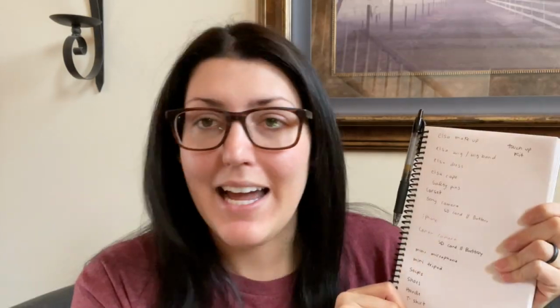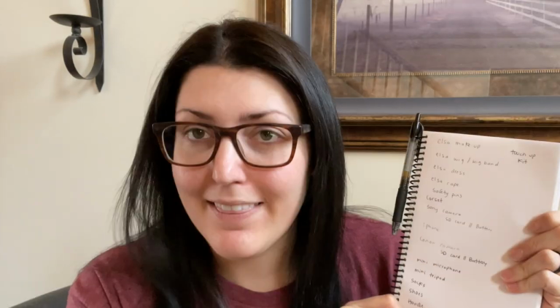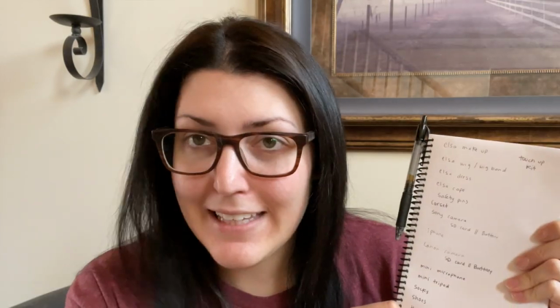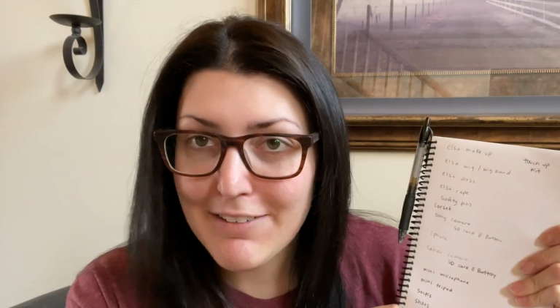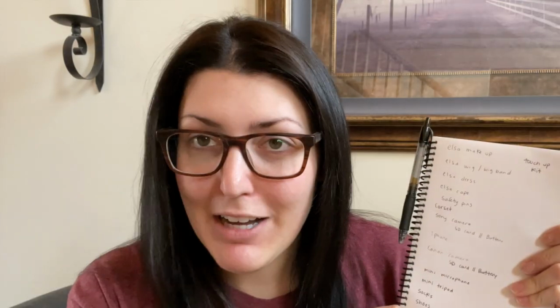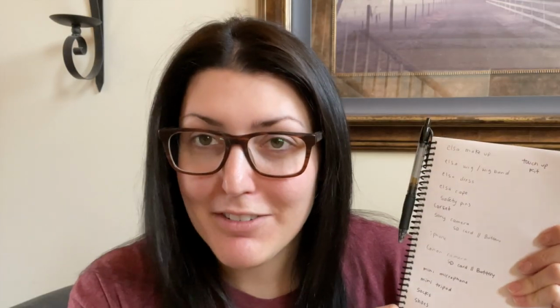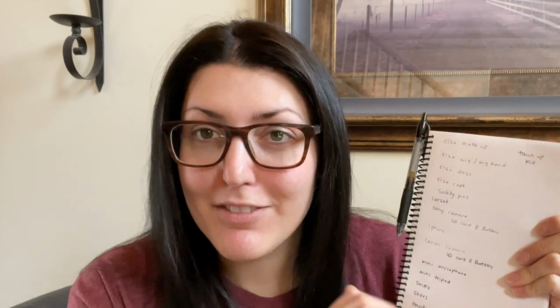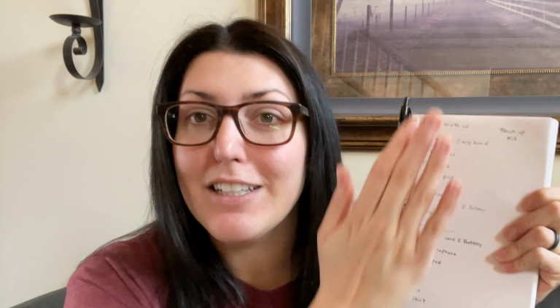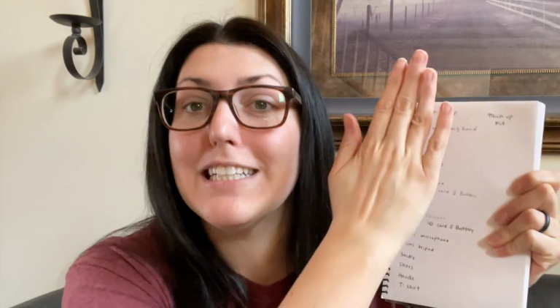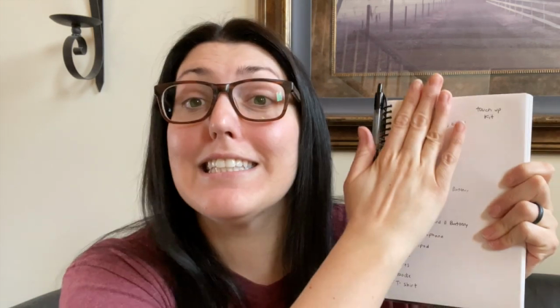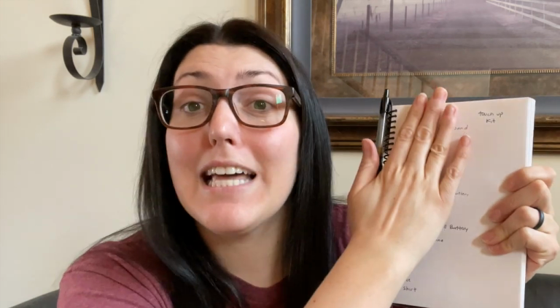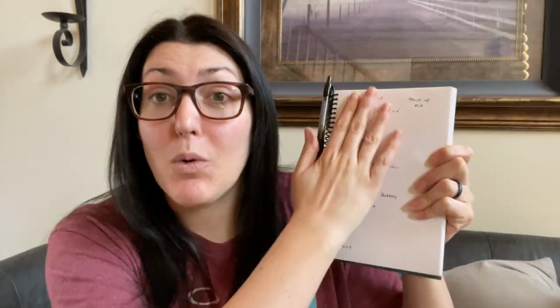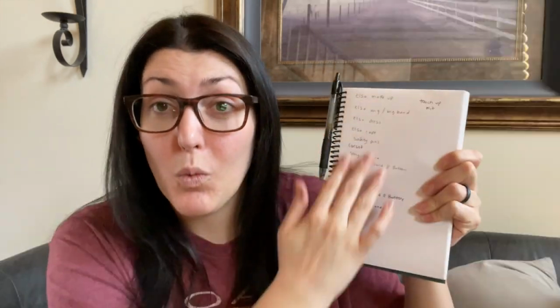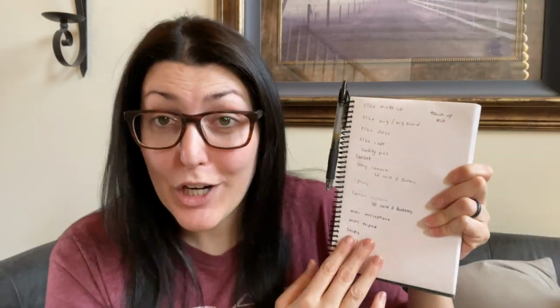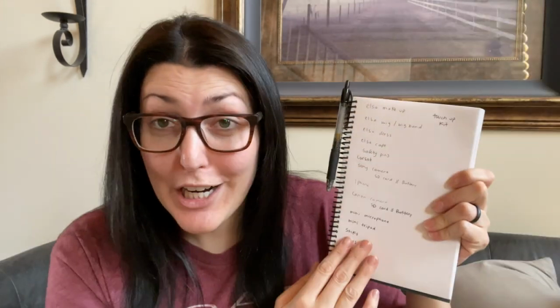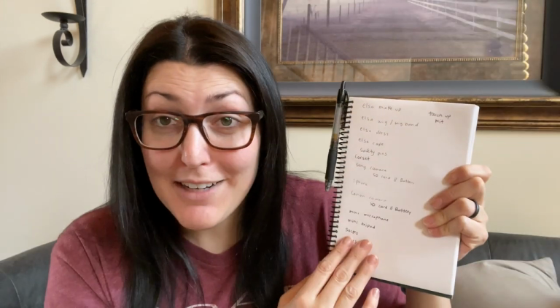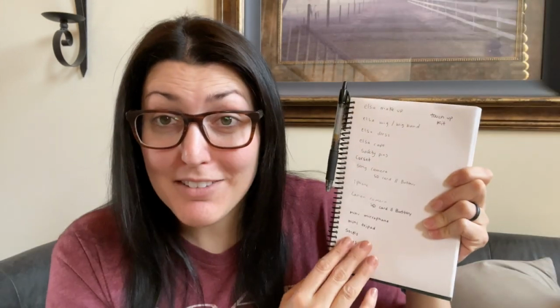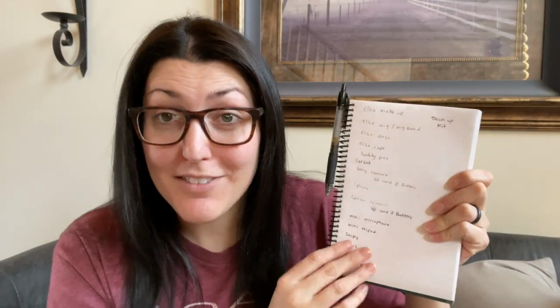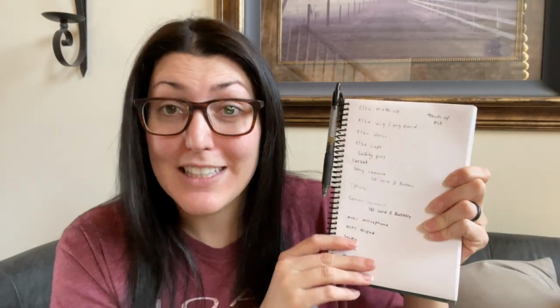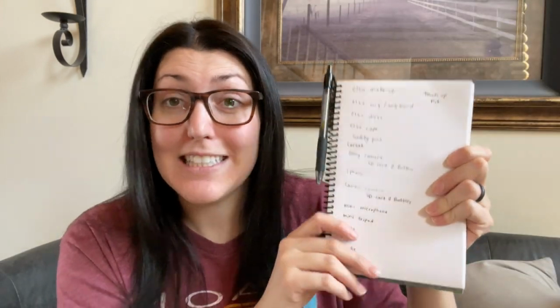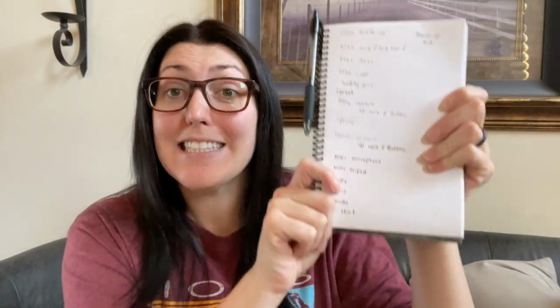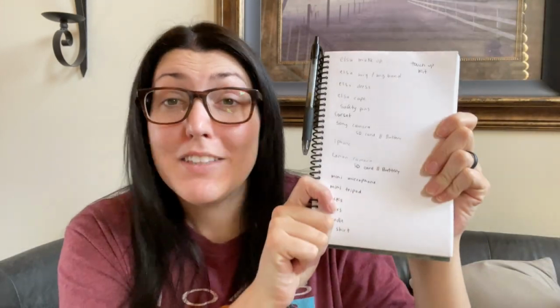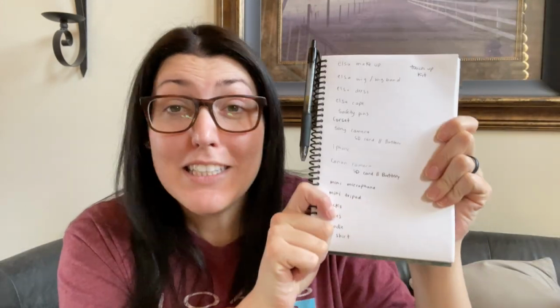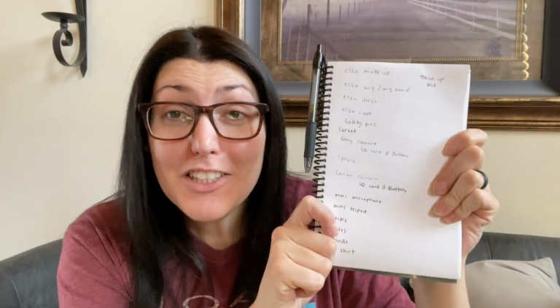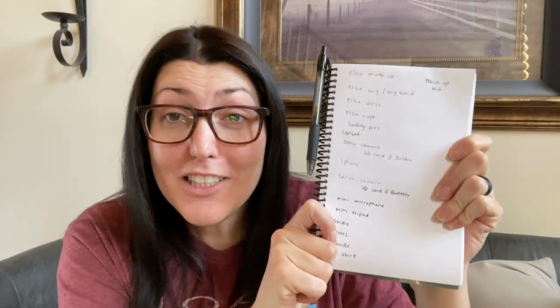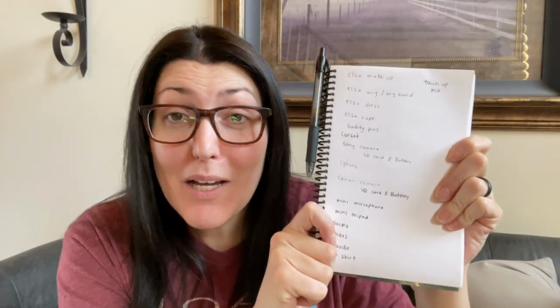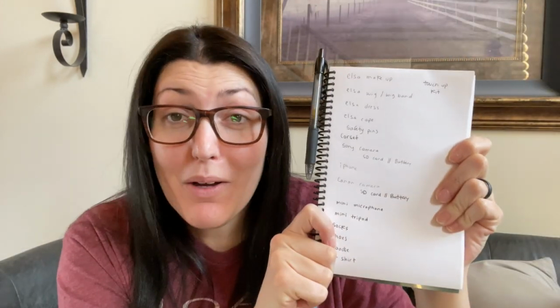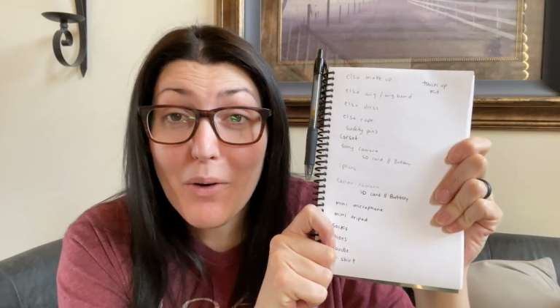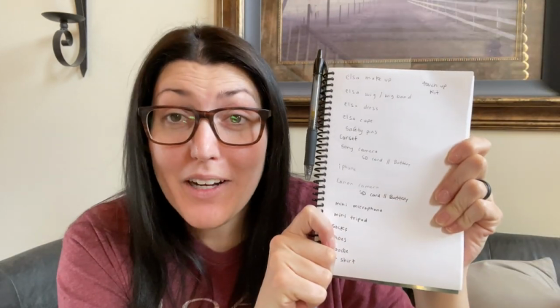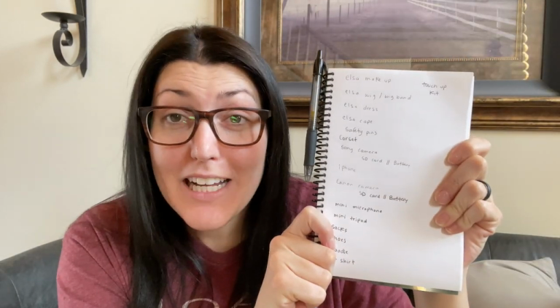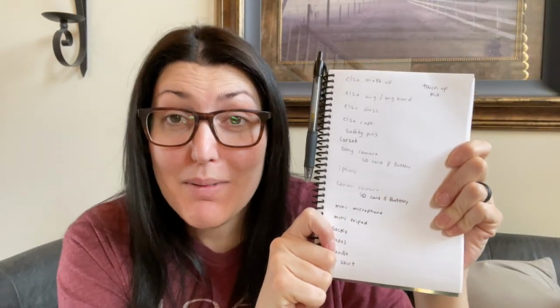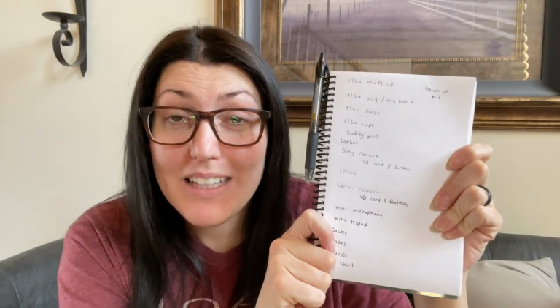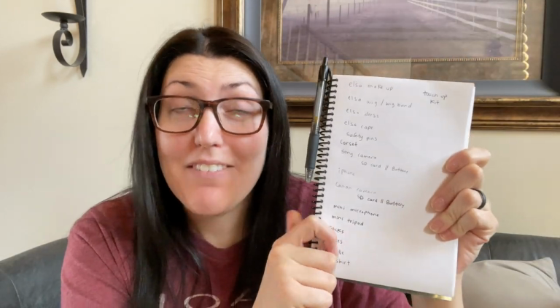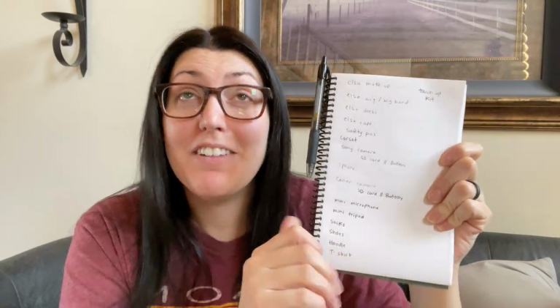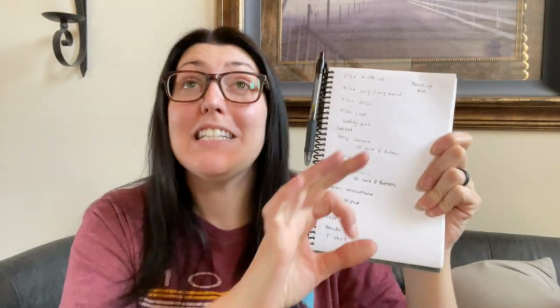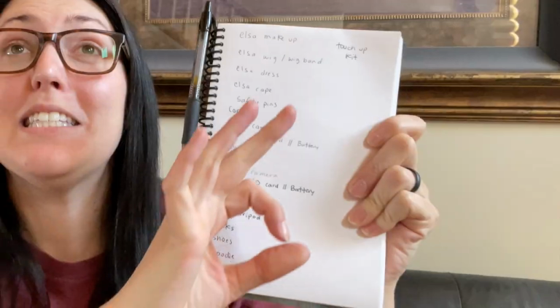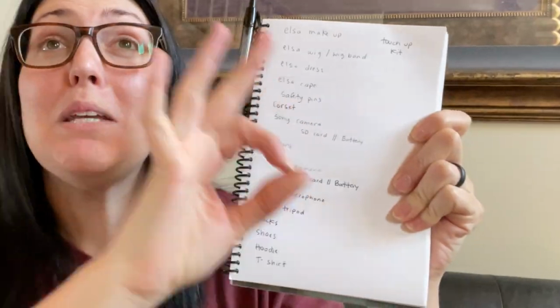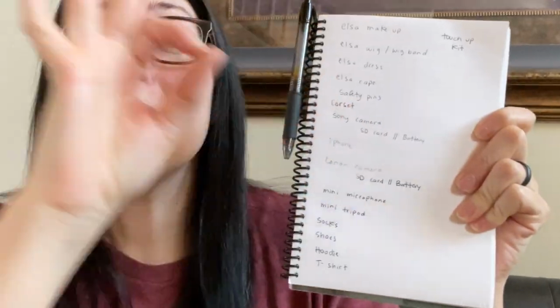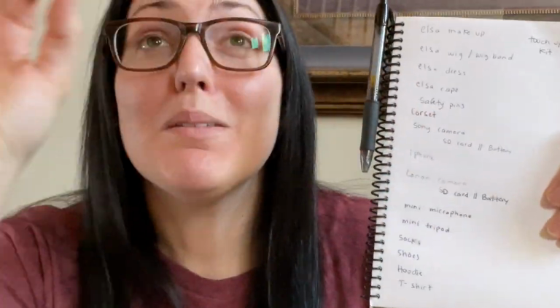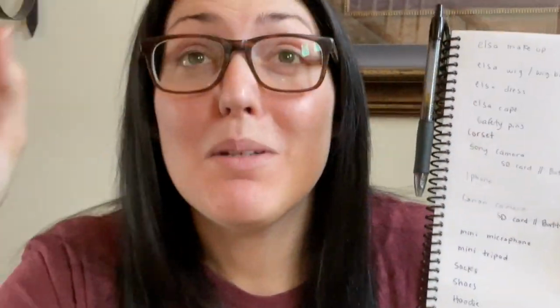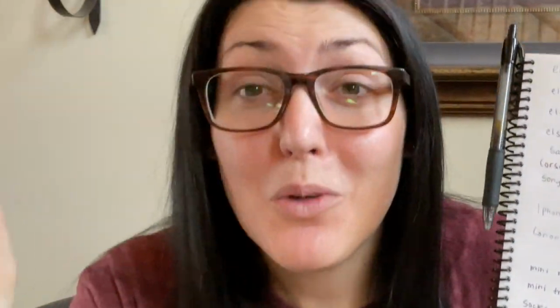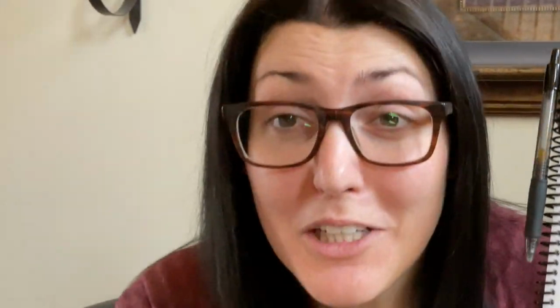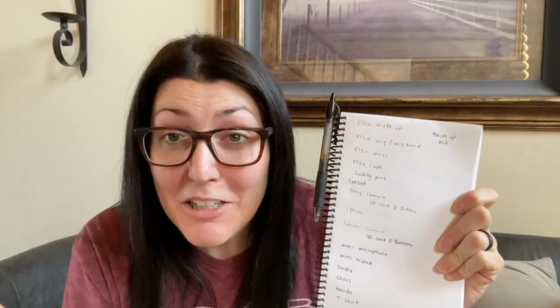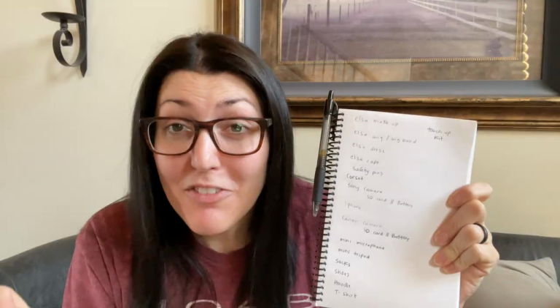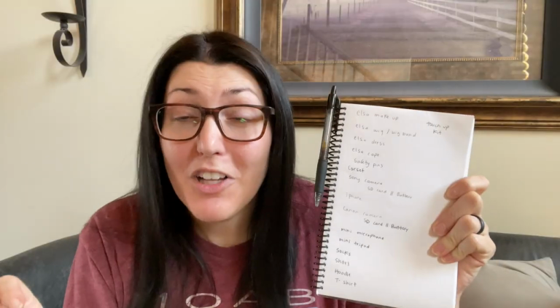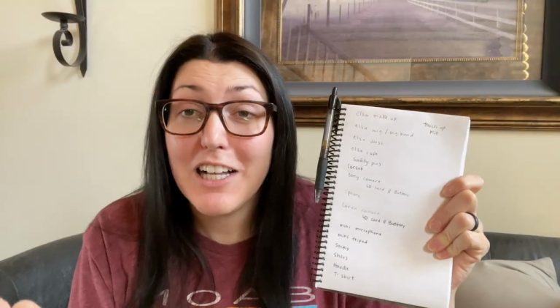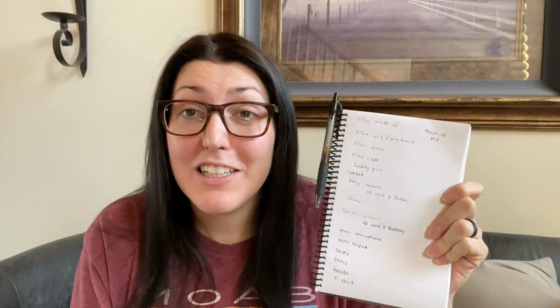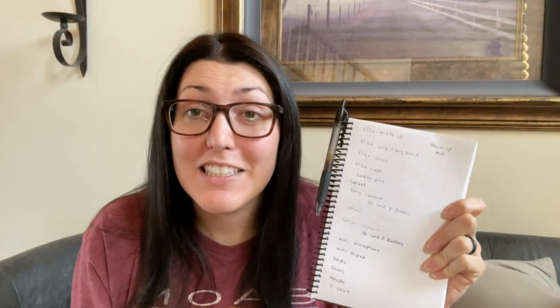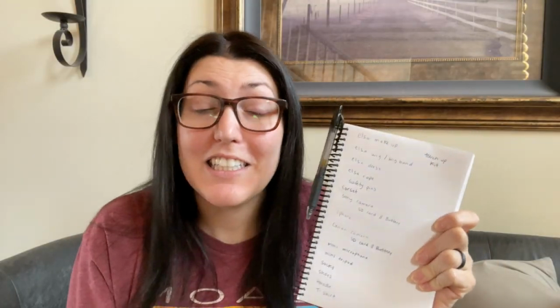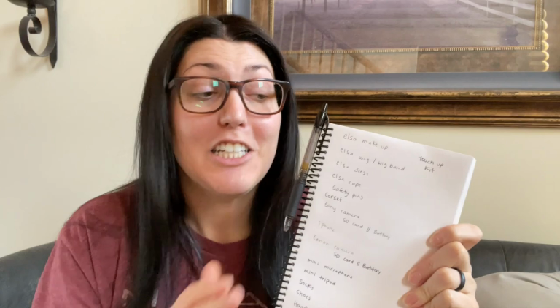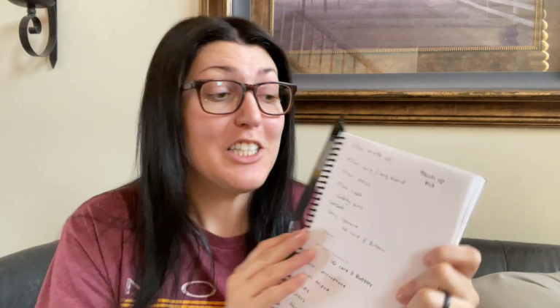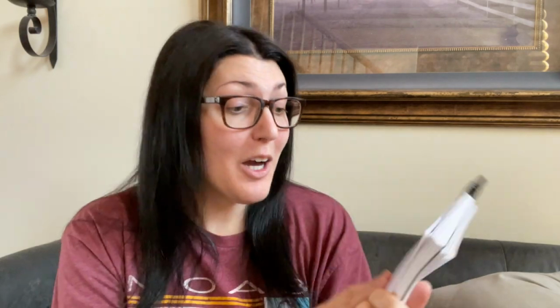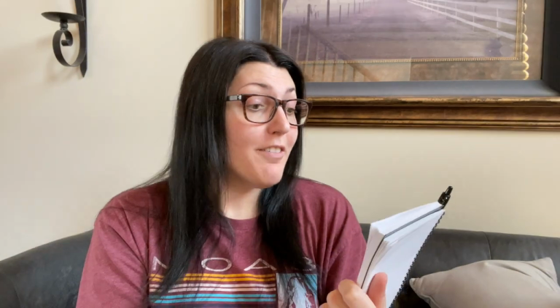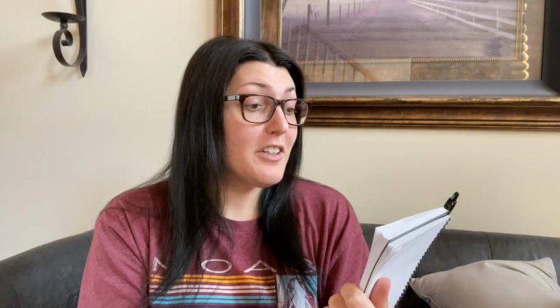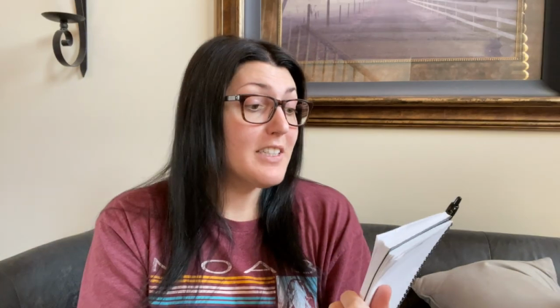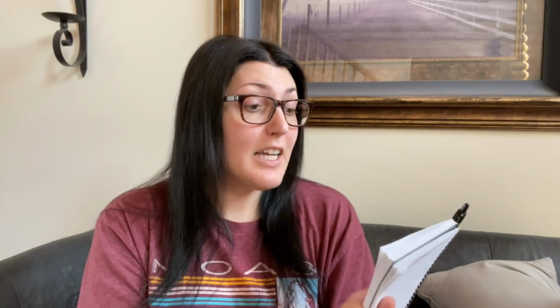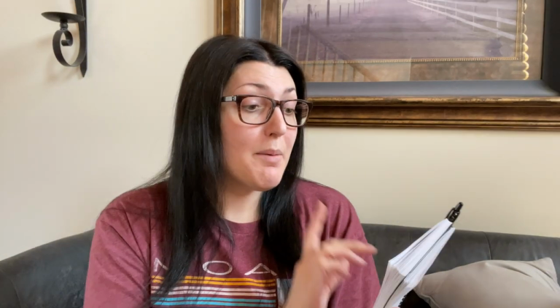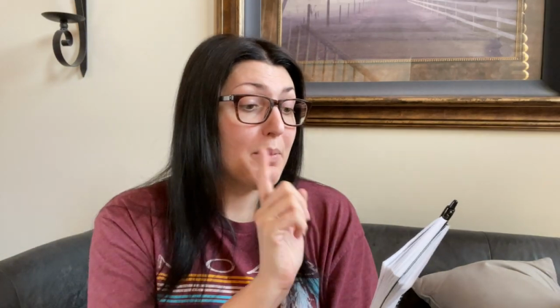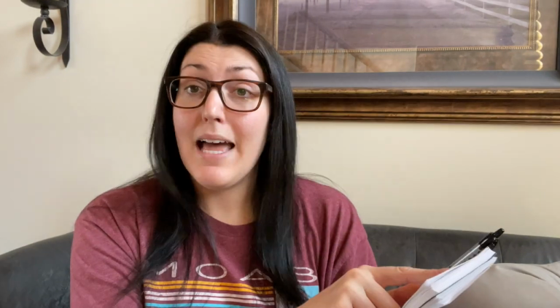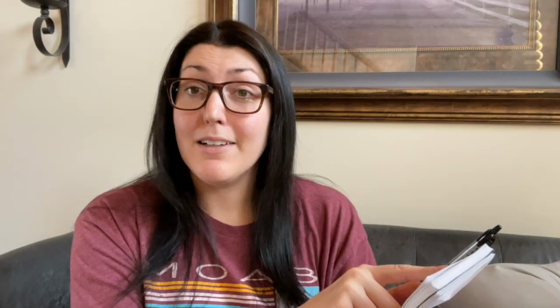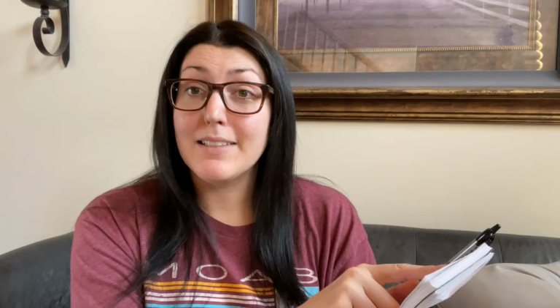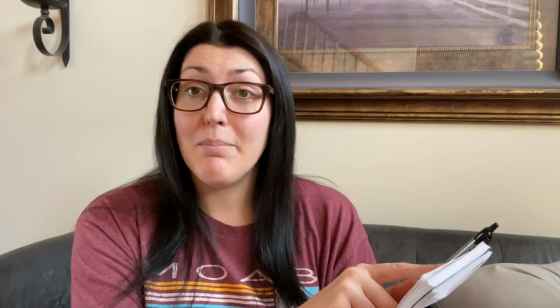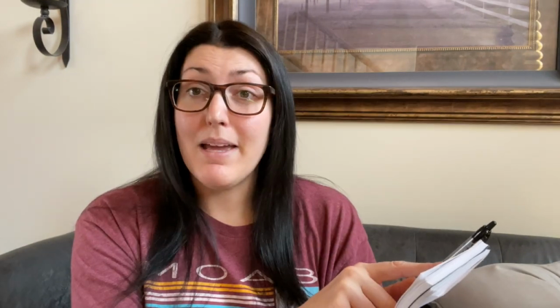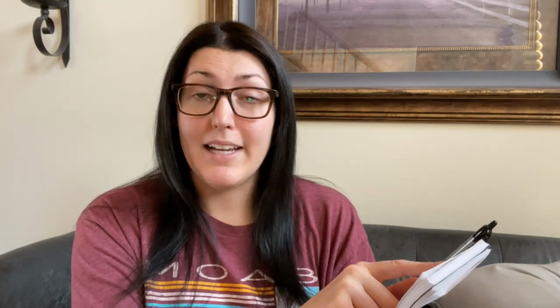I live off of lists. I work off of lists. This is just how I organize my life and it seems to be working flawlessly. So first step: Elsa makeup.